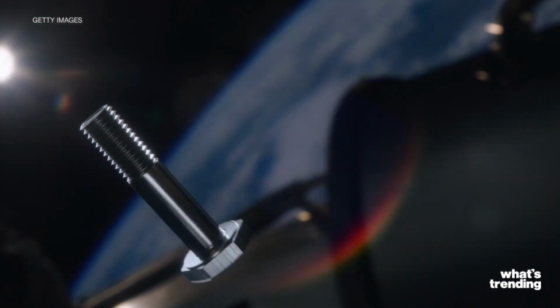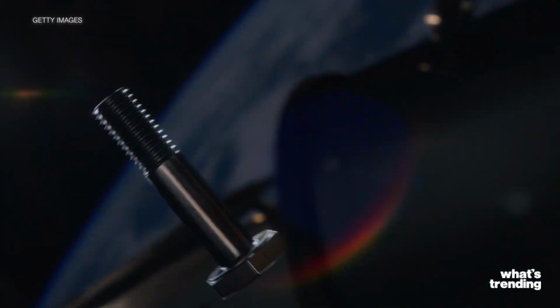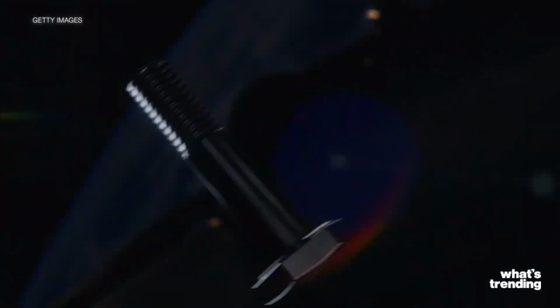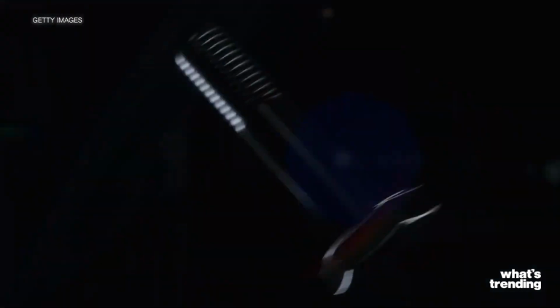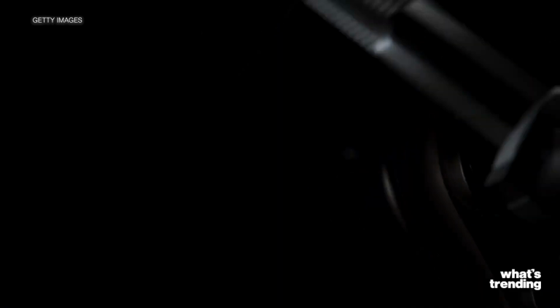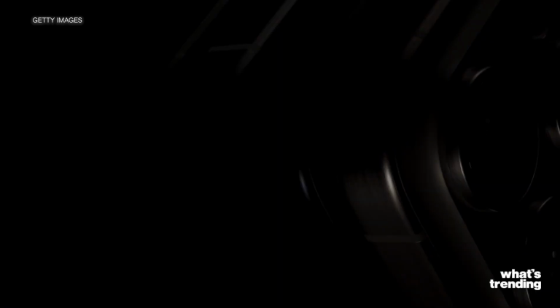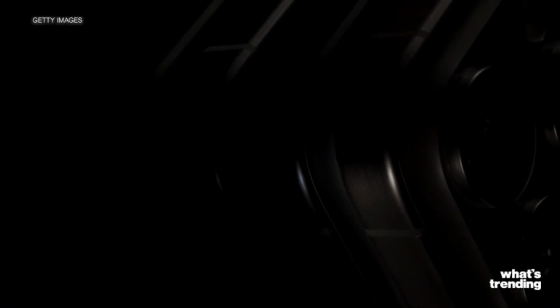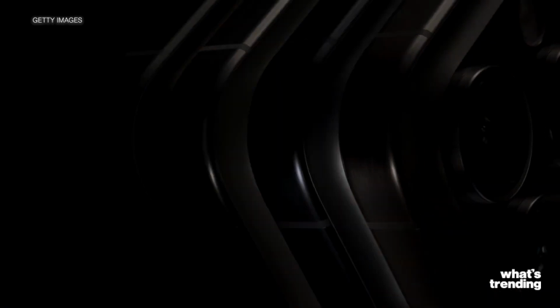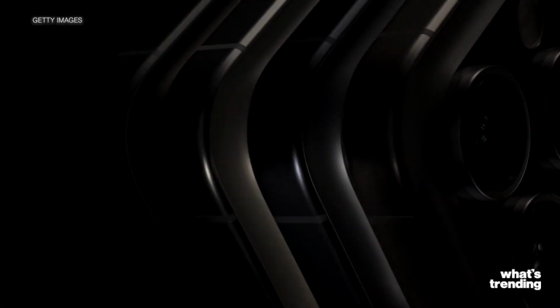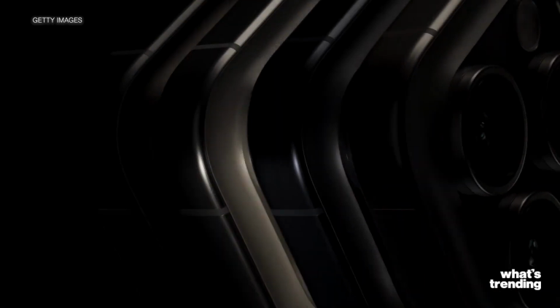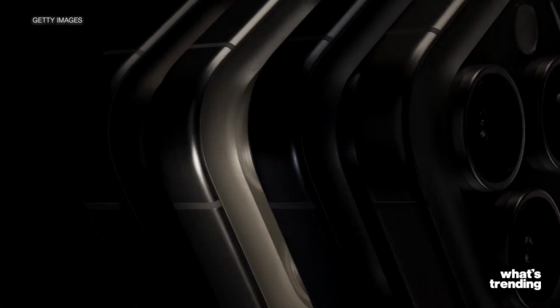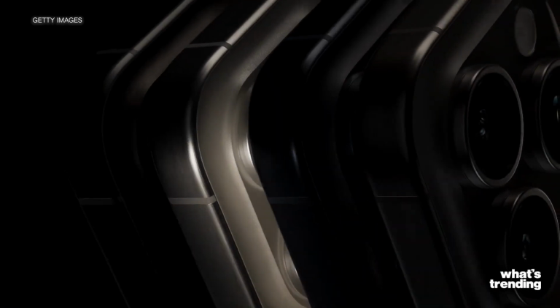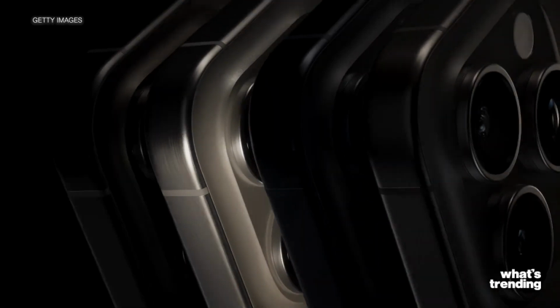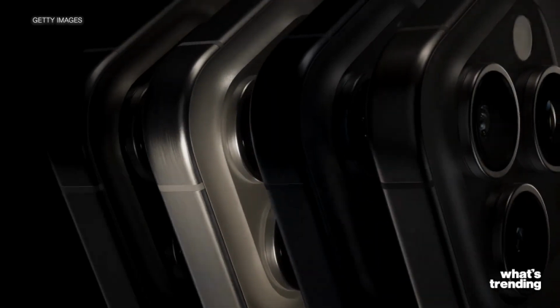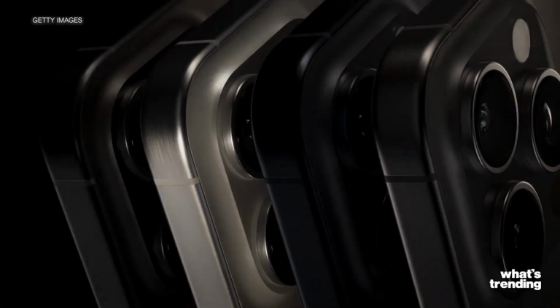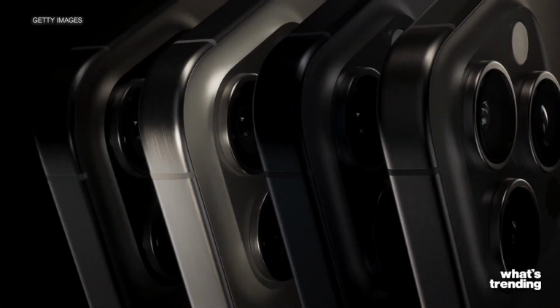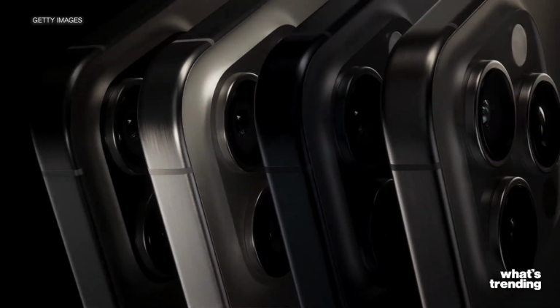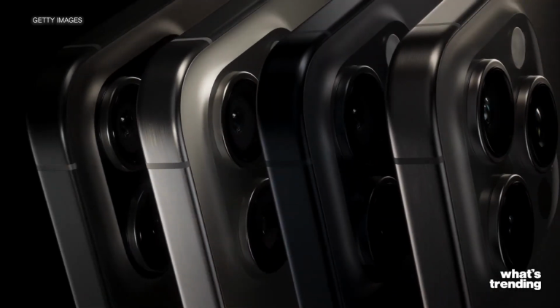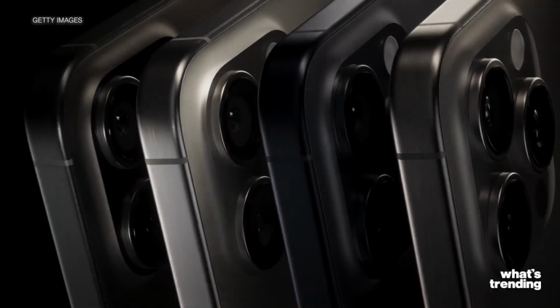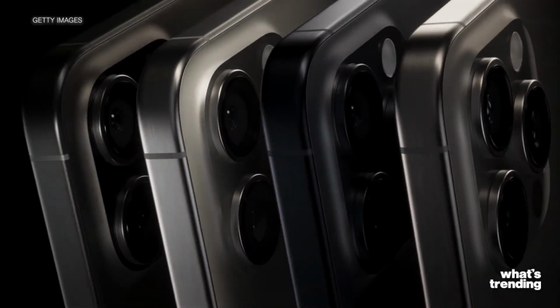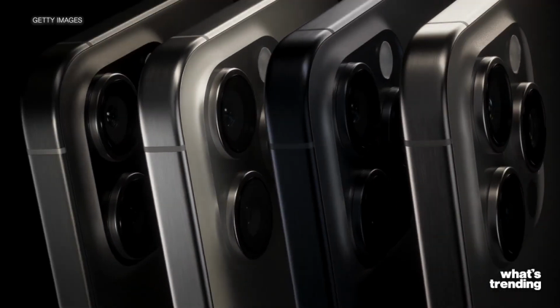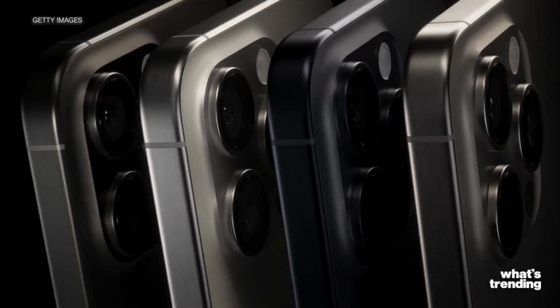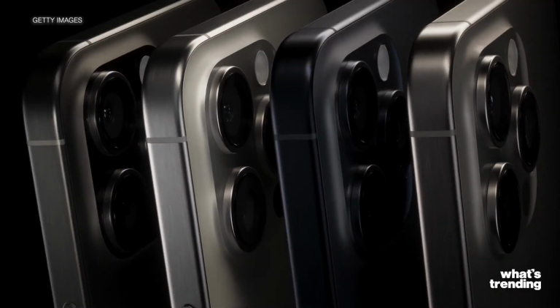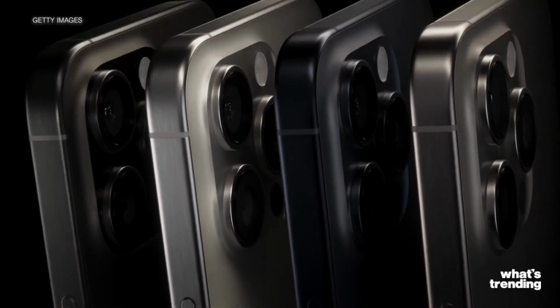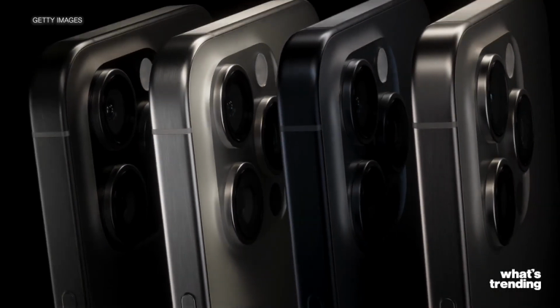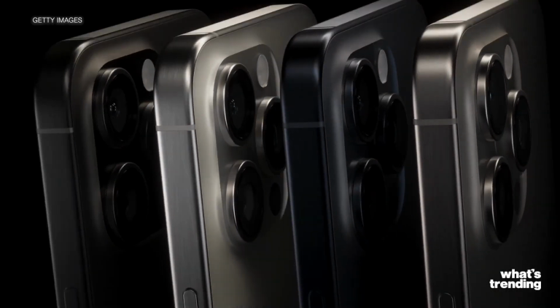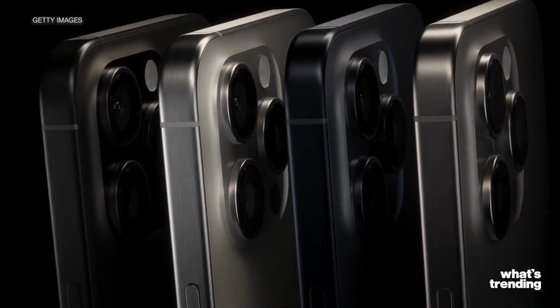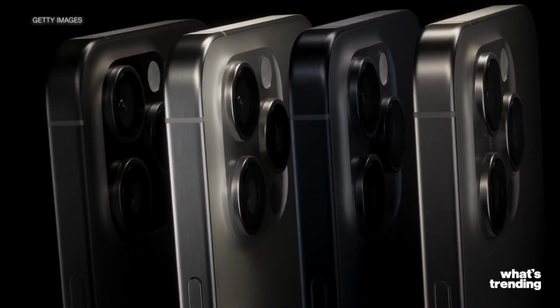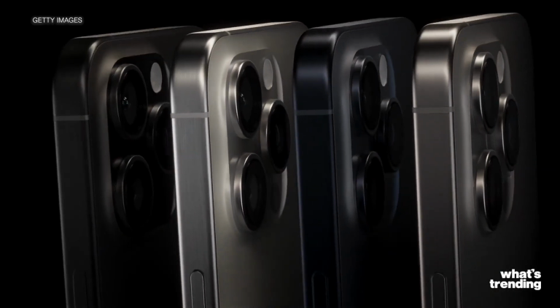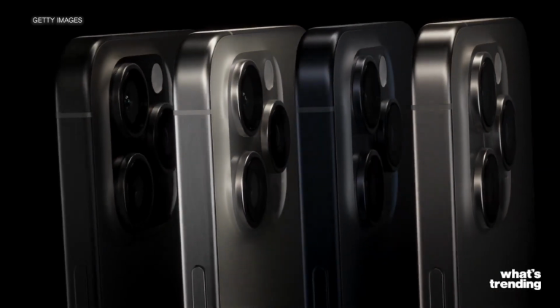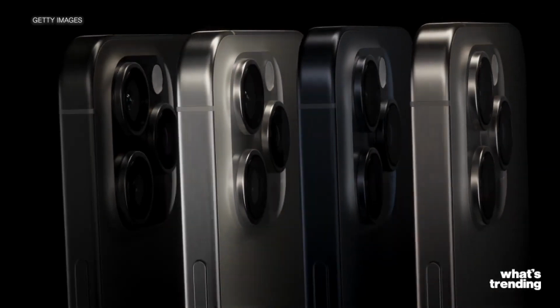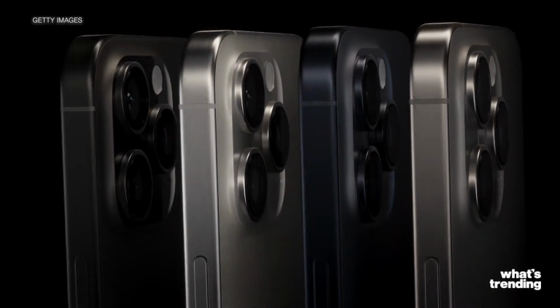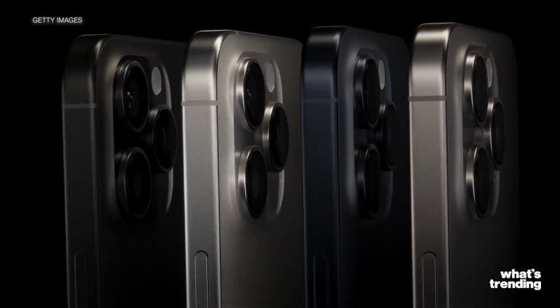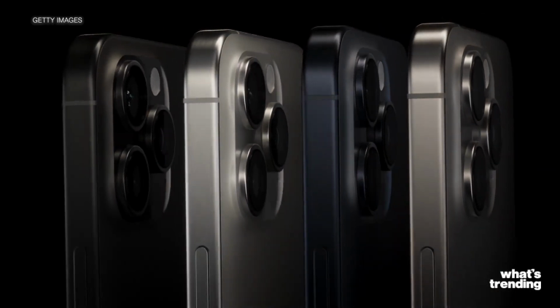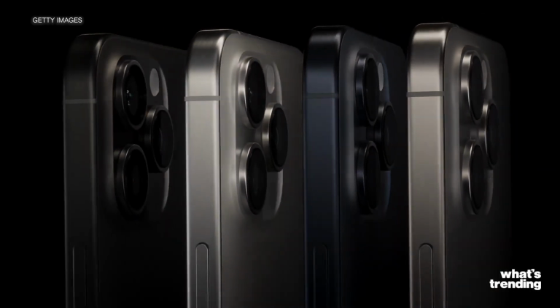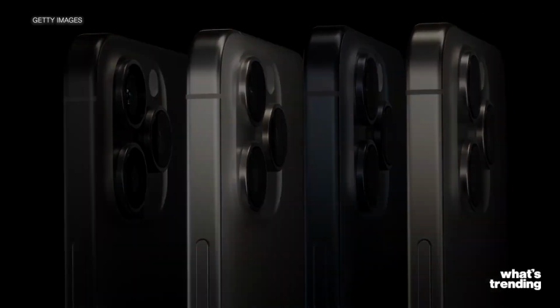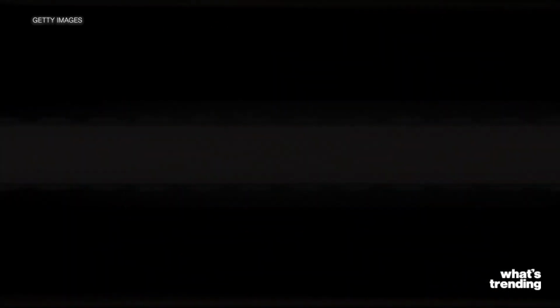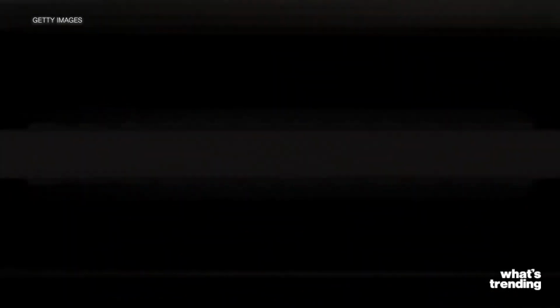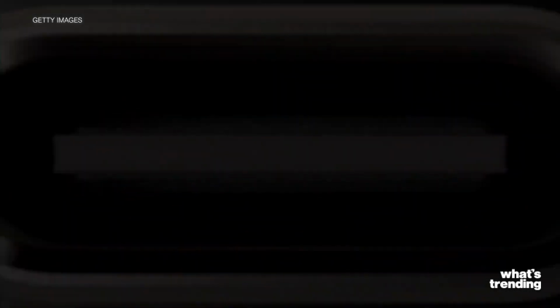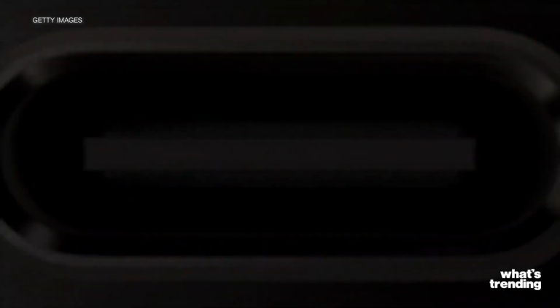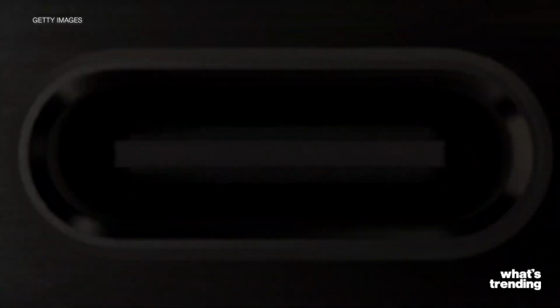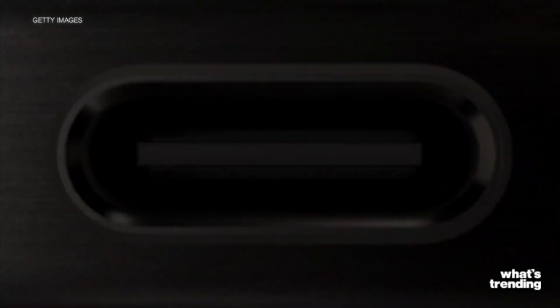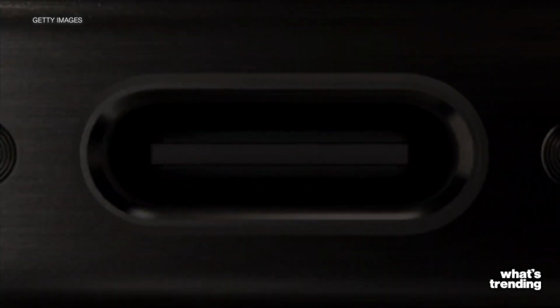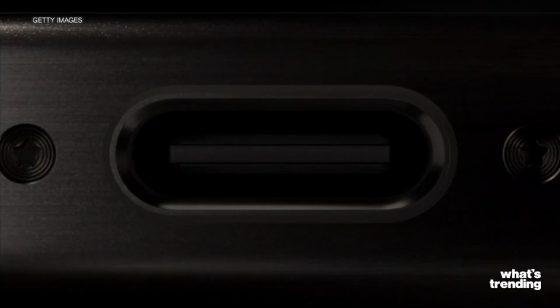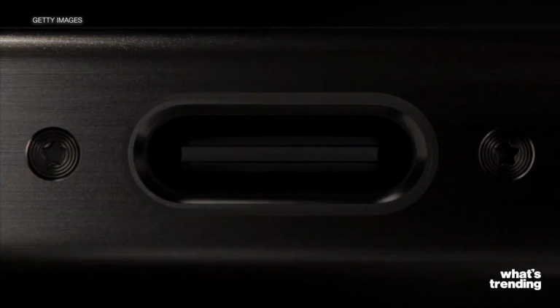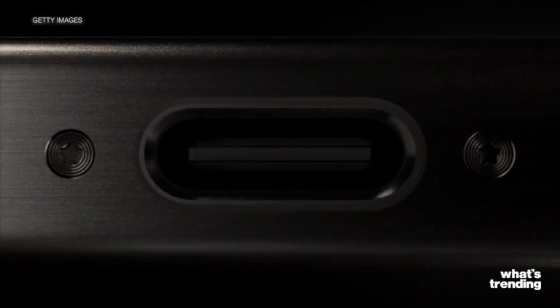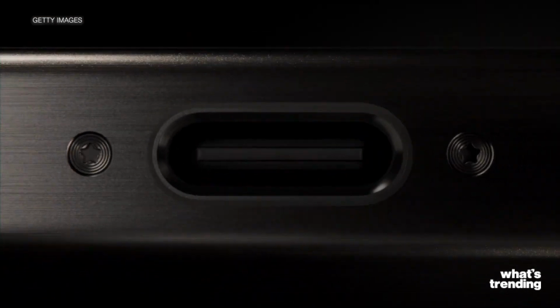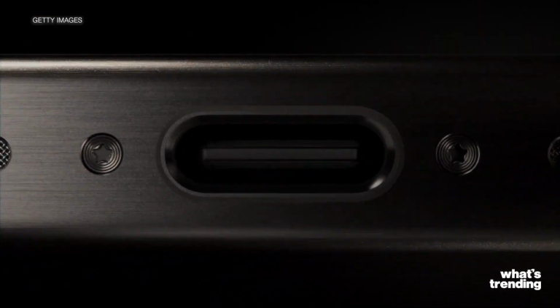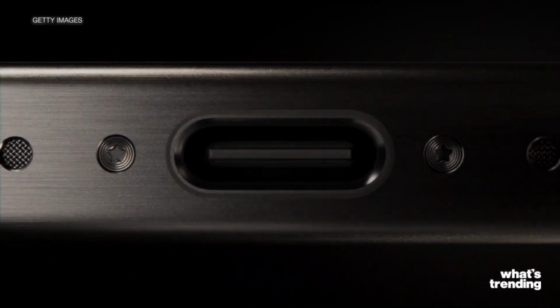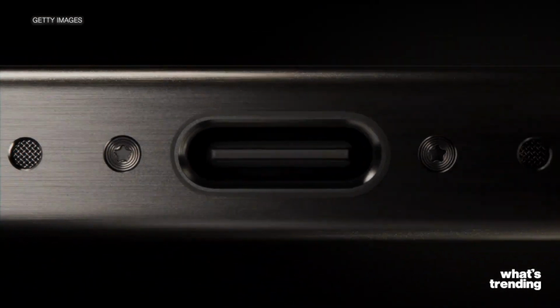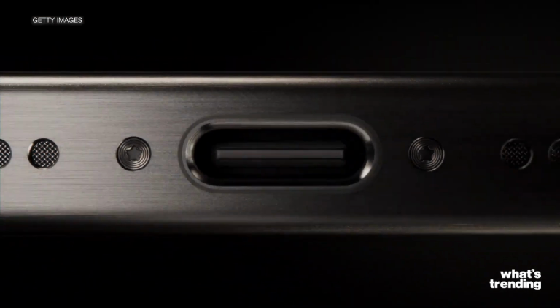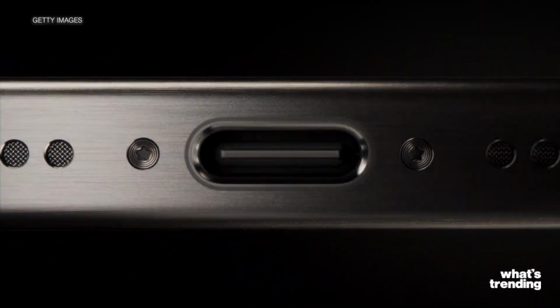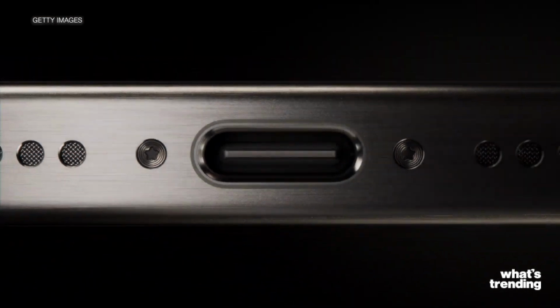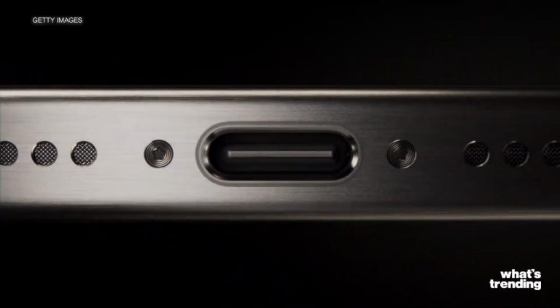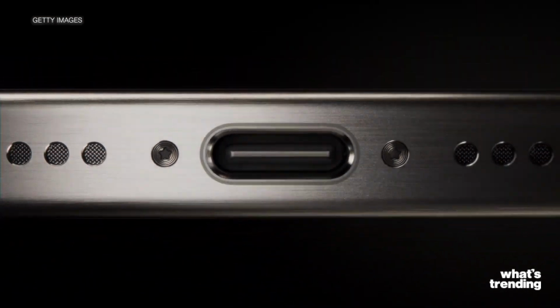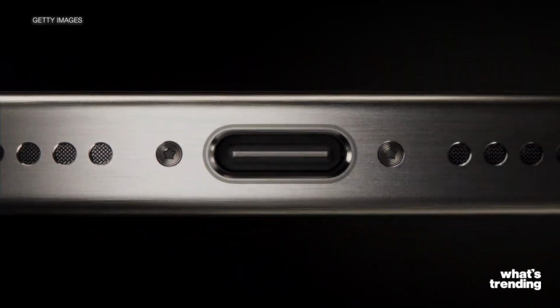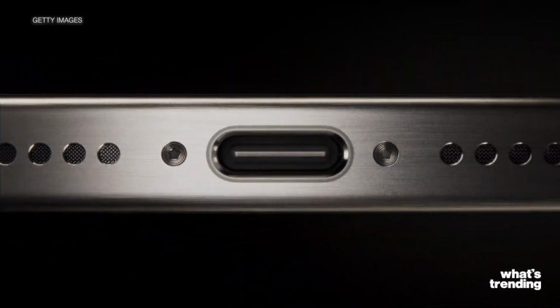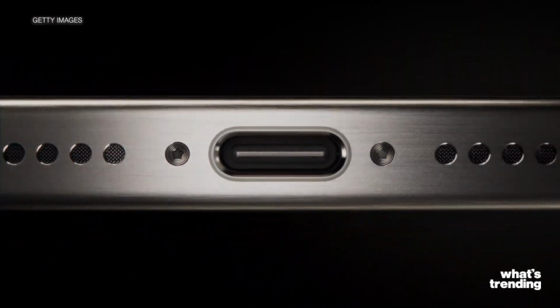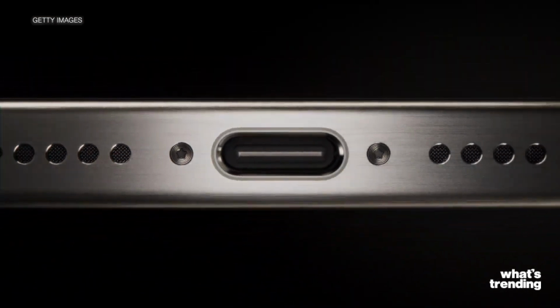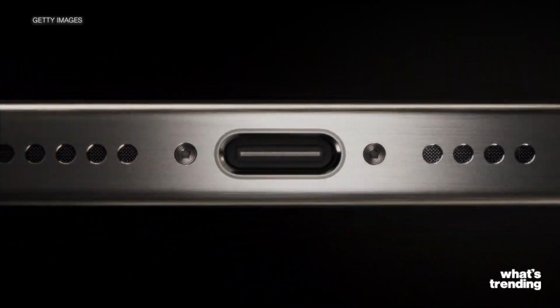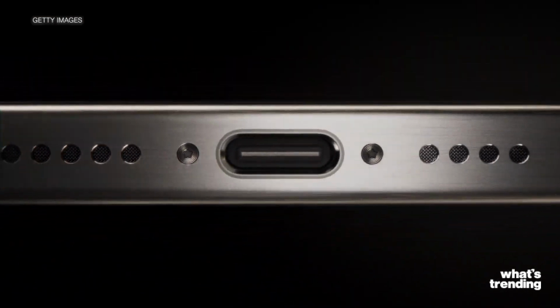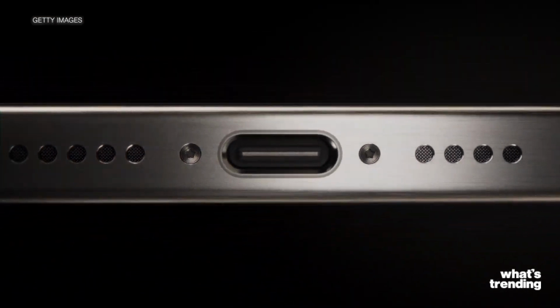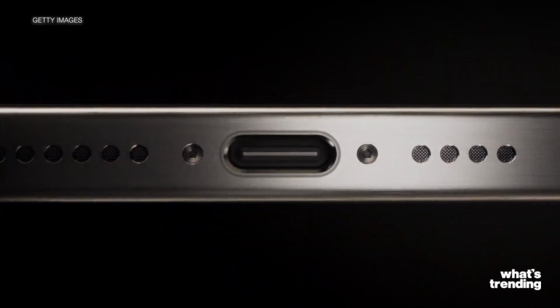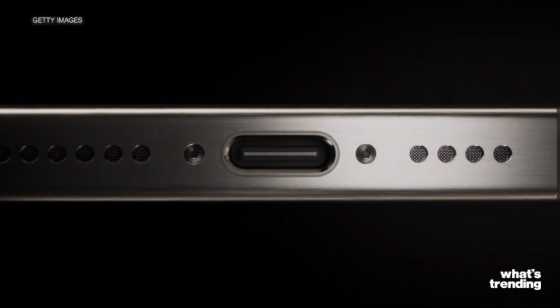It's official! Apple is finally getting rid of the Lightning cord iPhone charger and replacing it with USB-C. Here's why that's such a big deal.